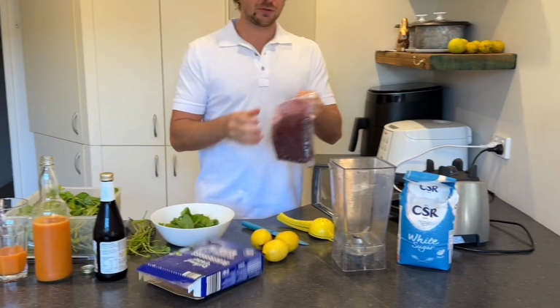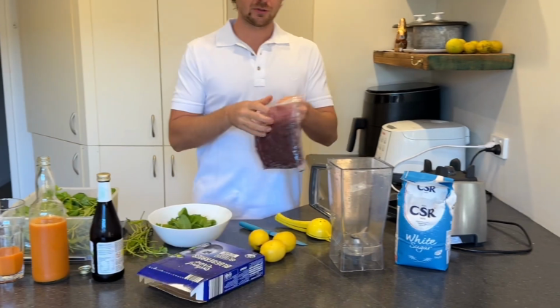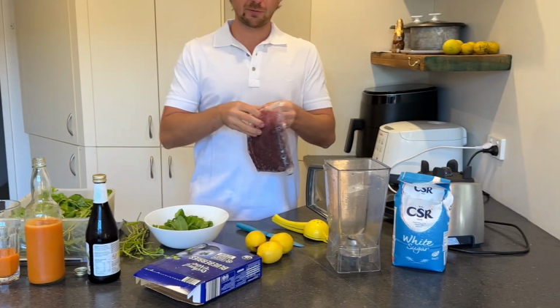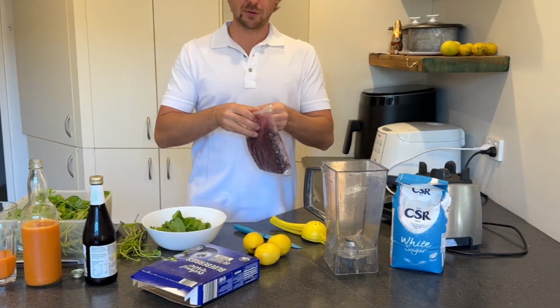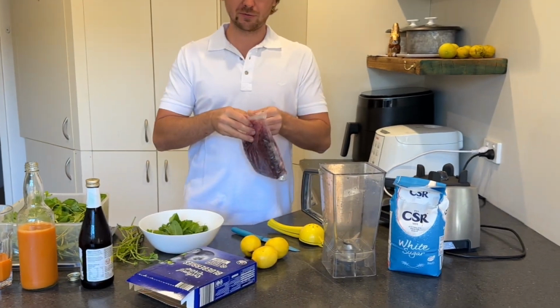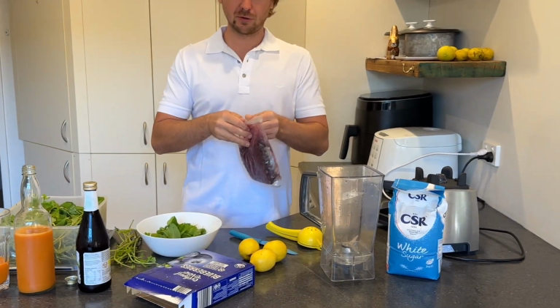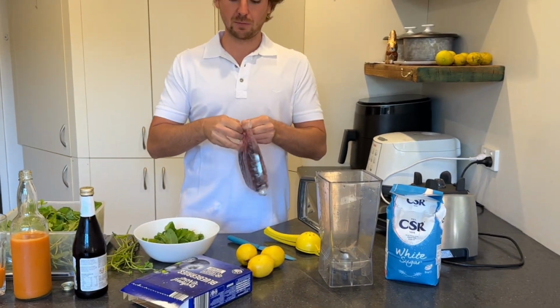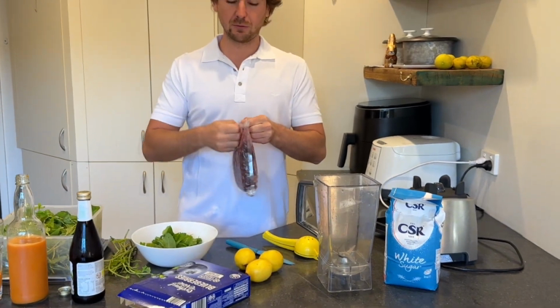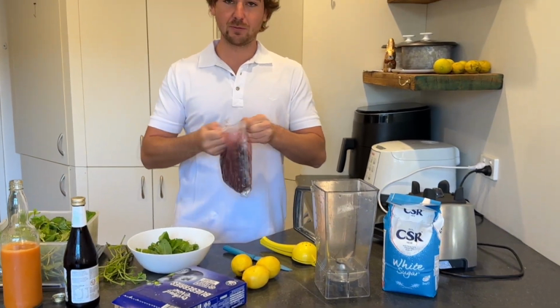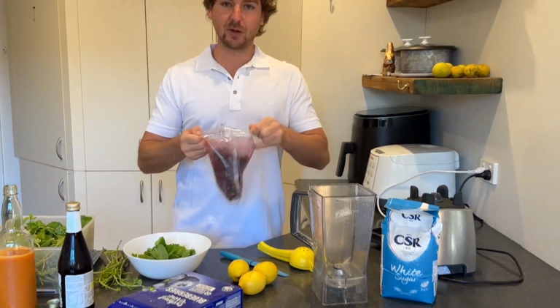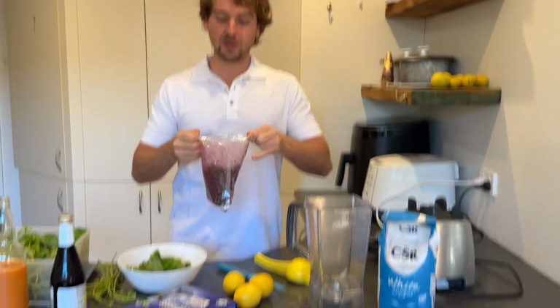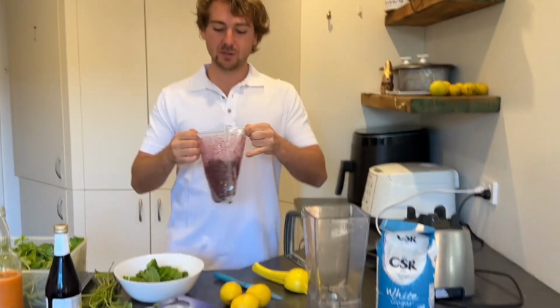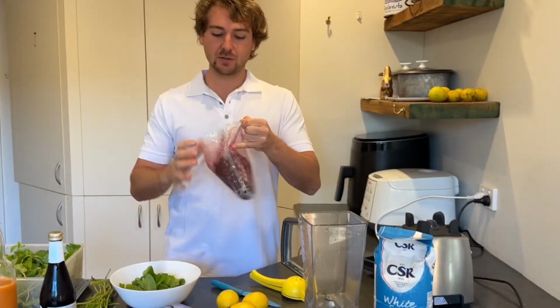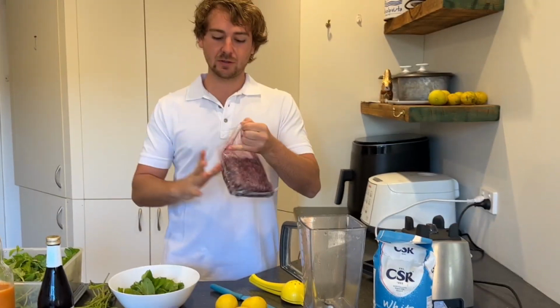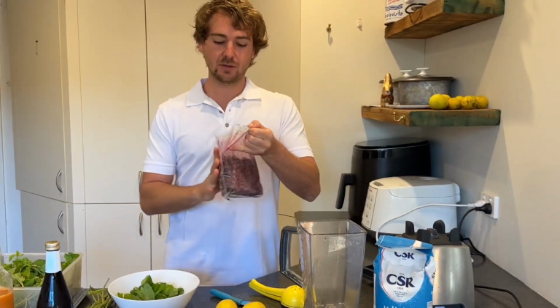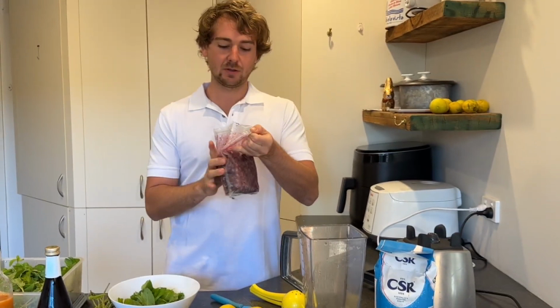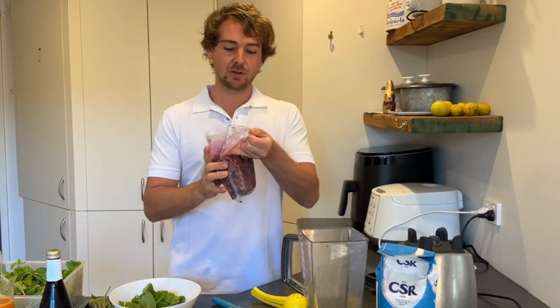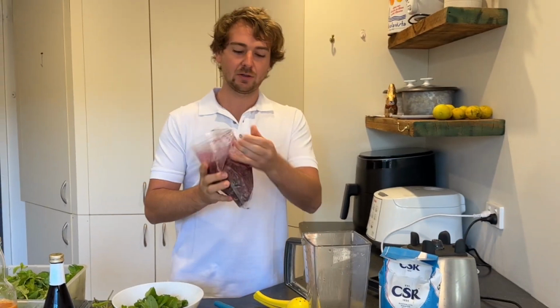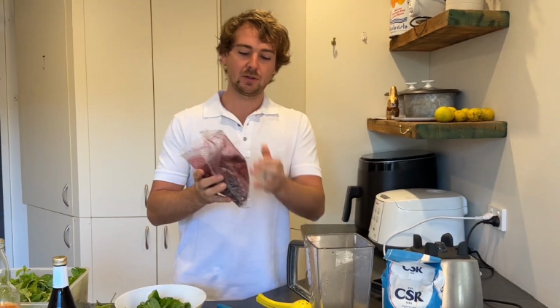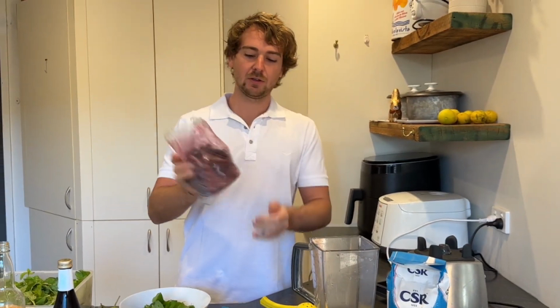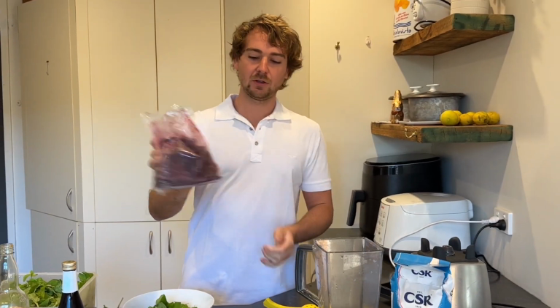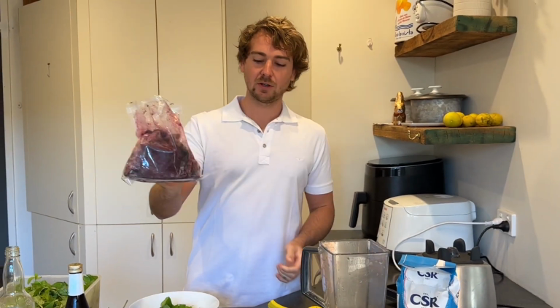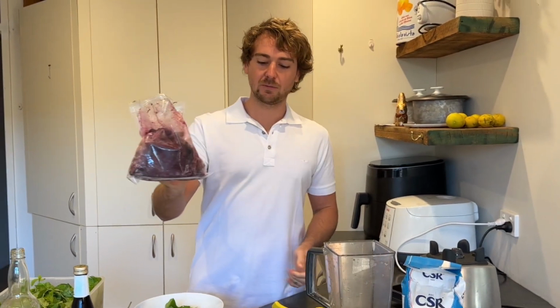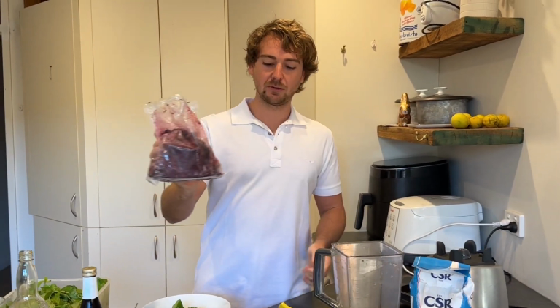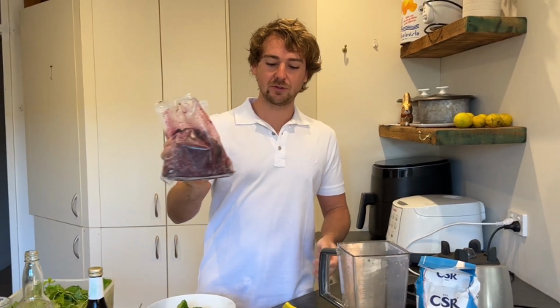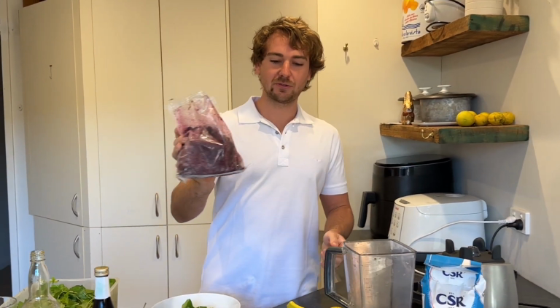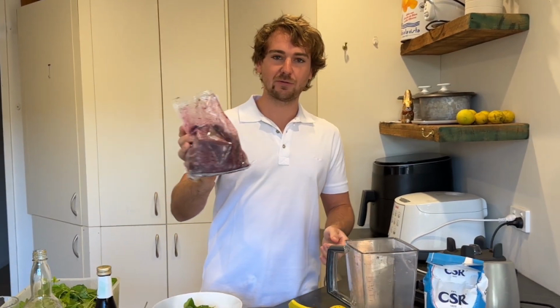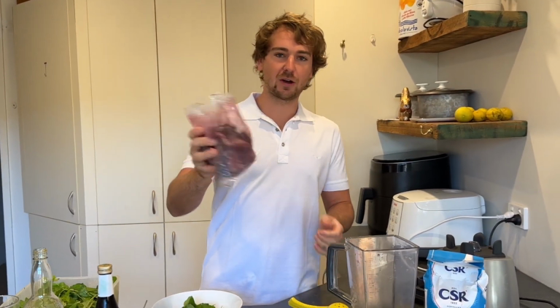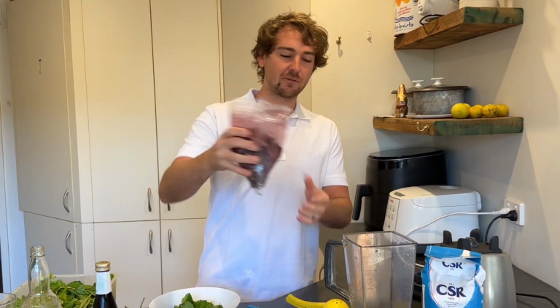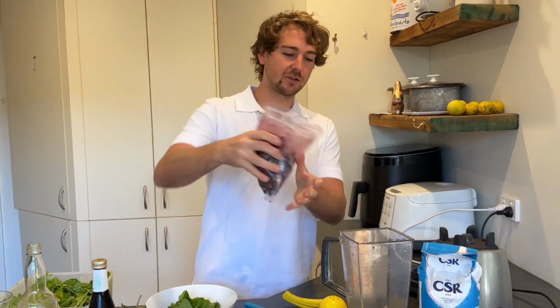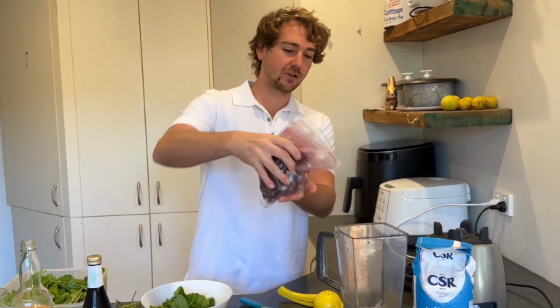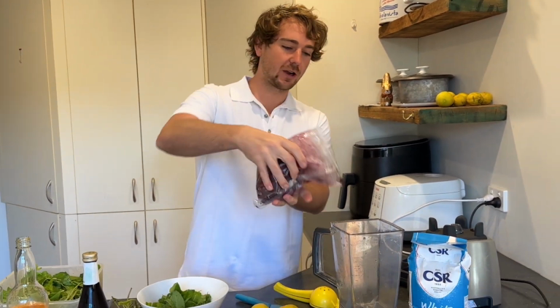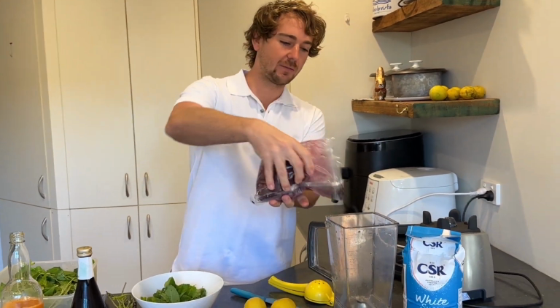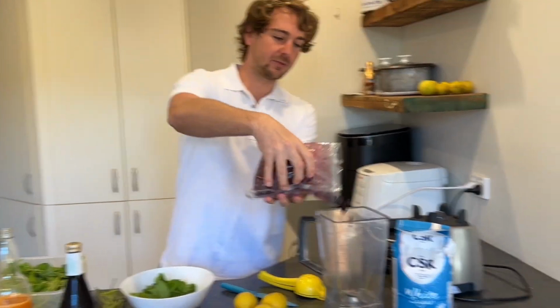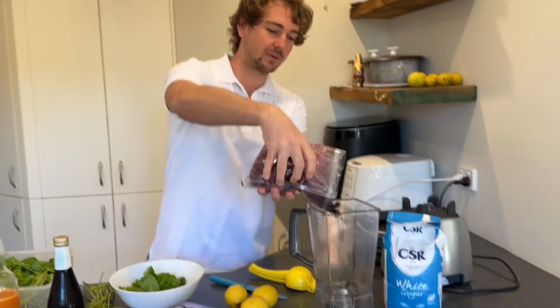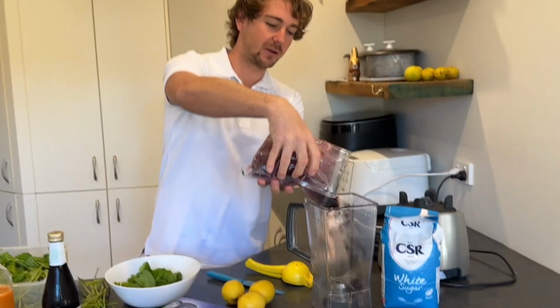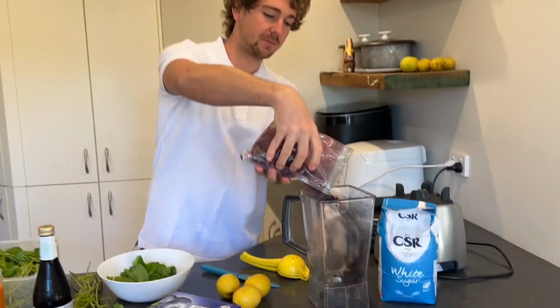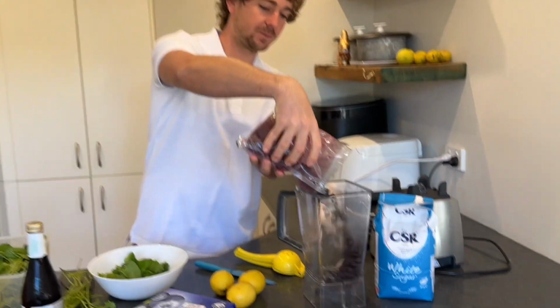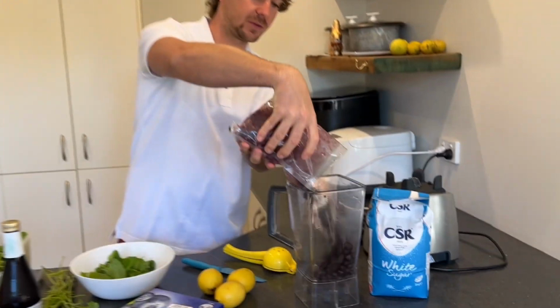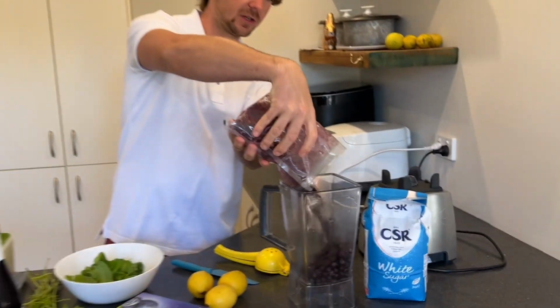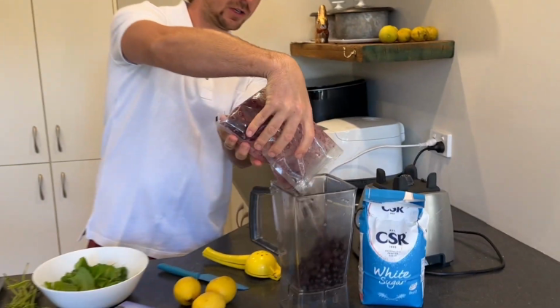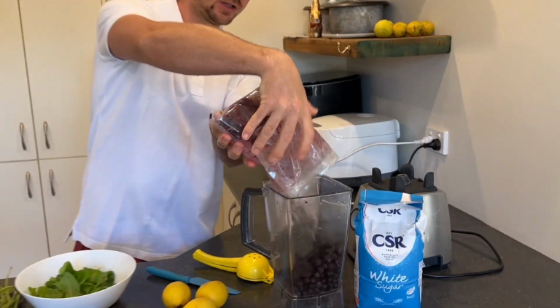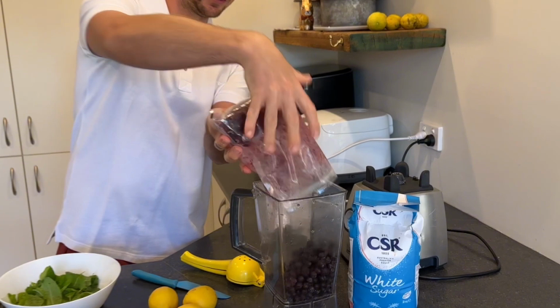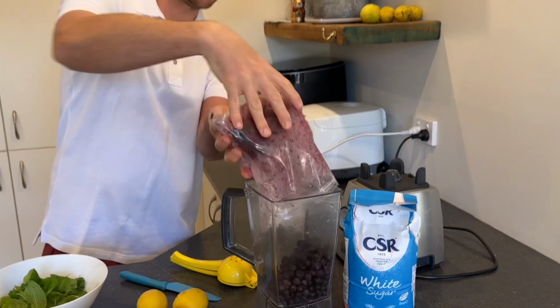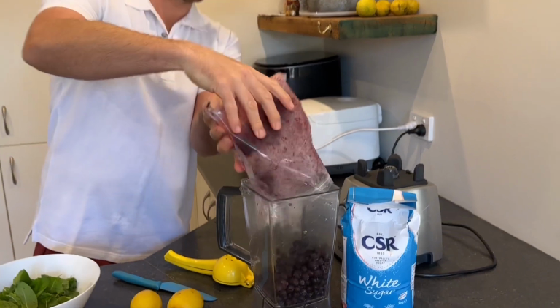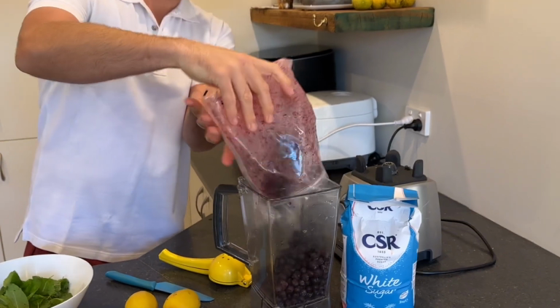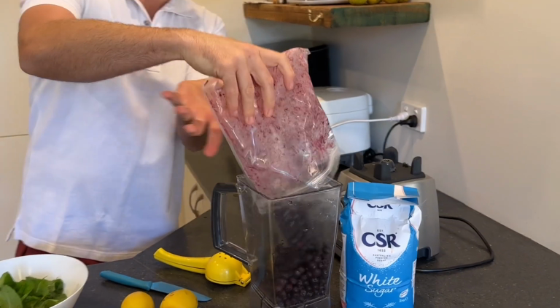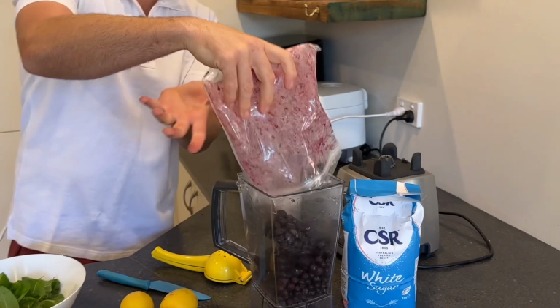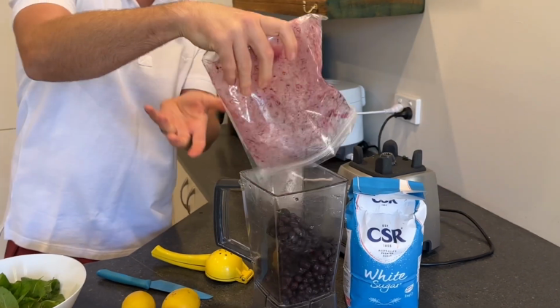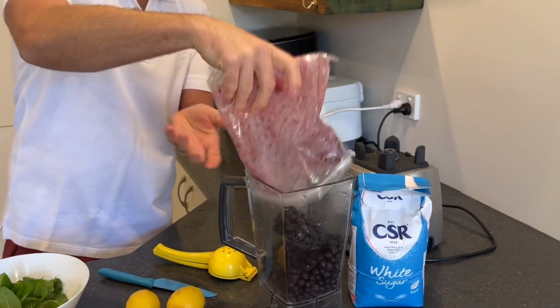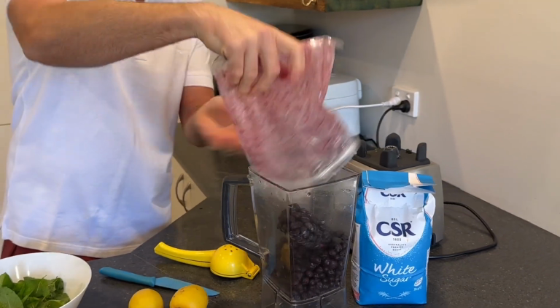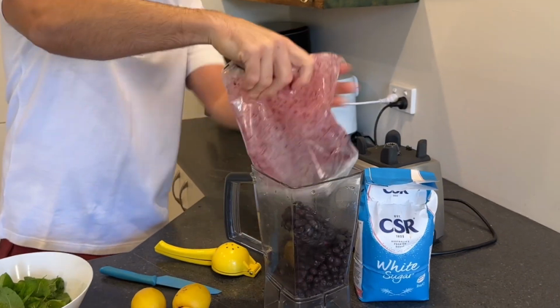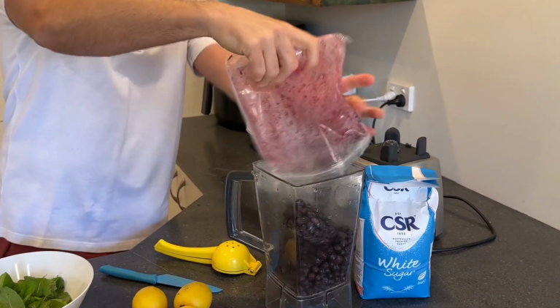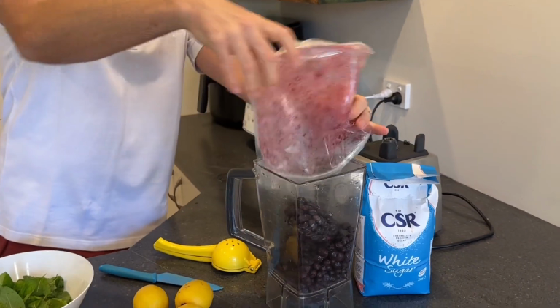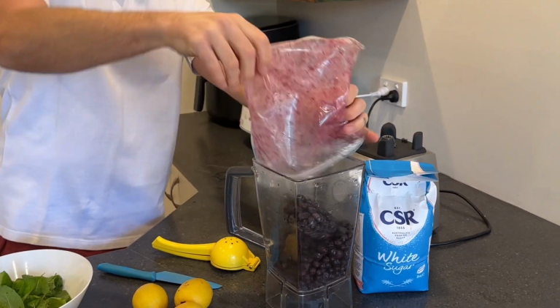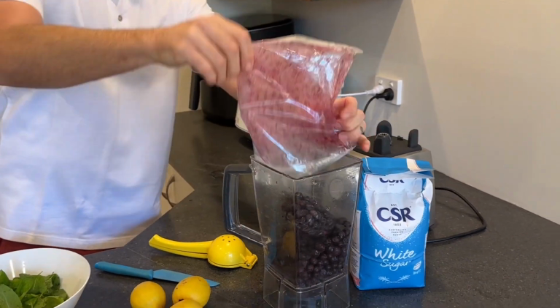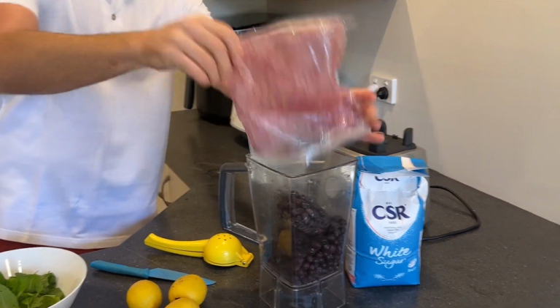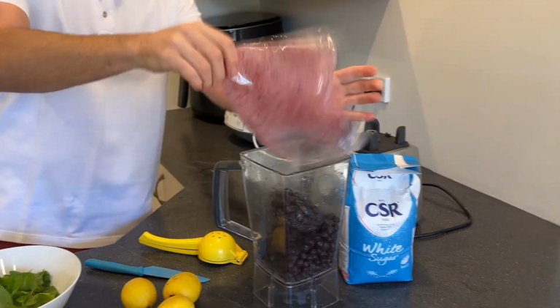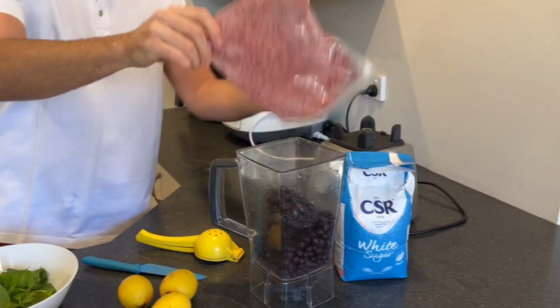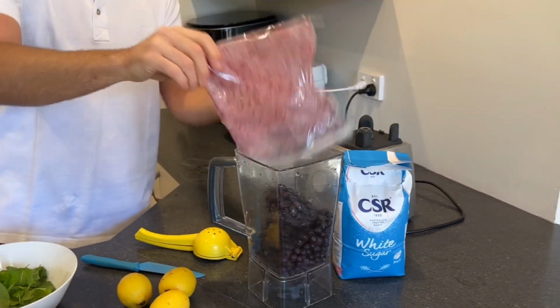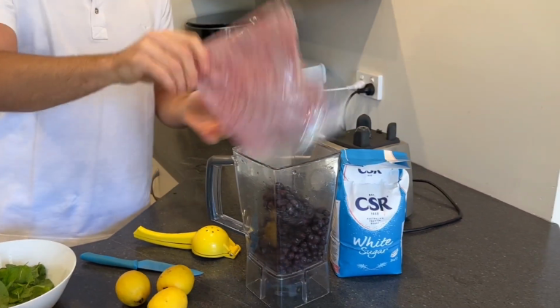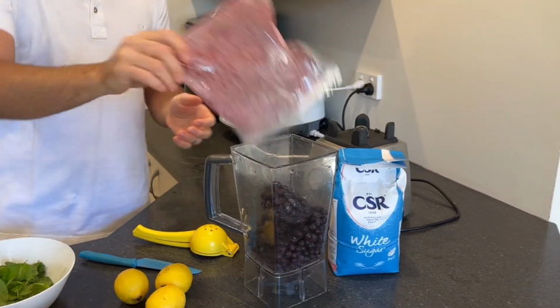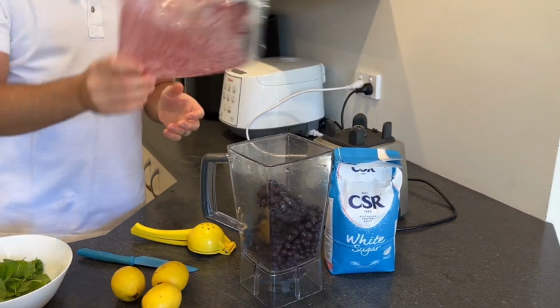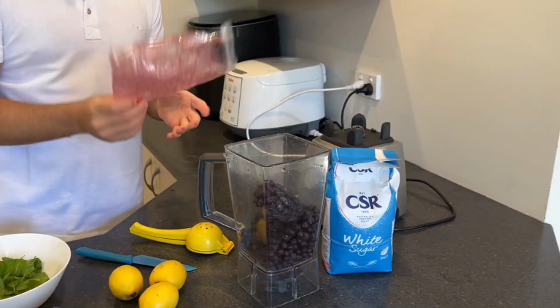First of all, blueberries. We've got 500 grams — however much else you want to make, just chuck it in there.